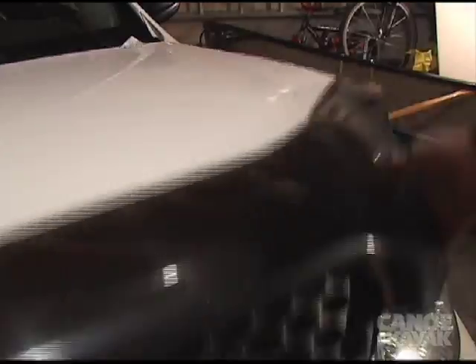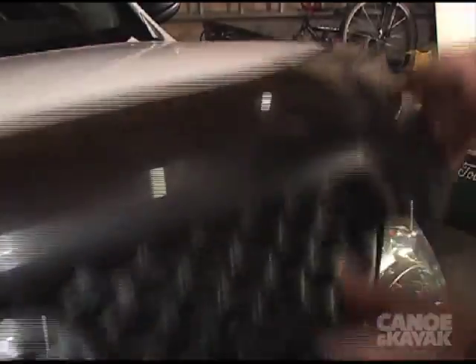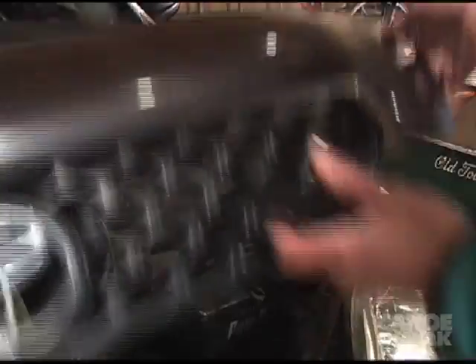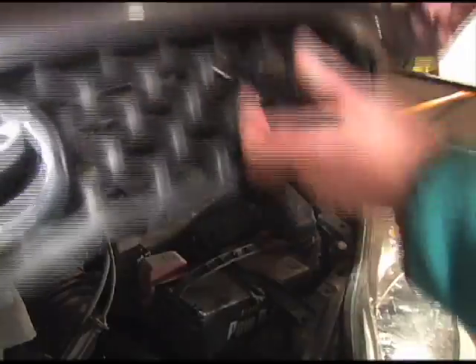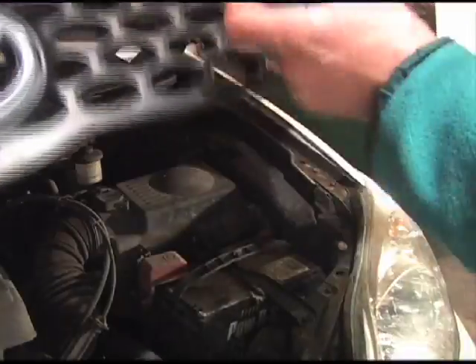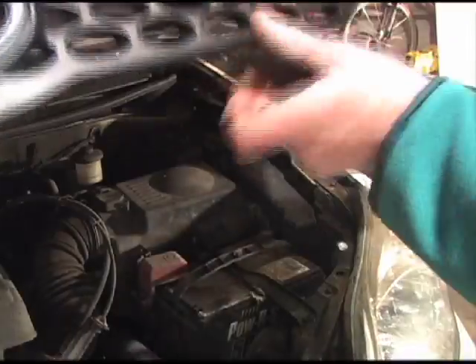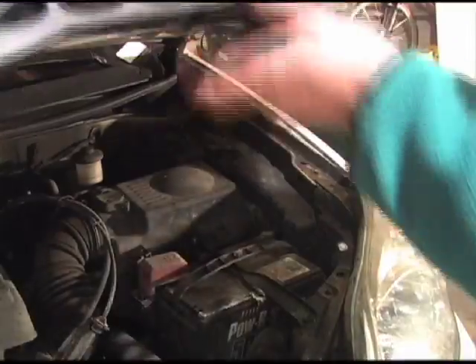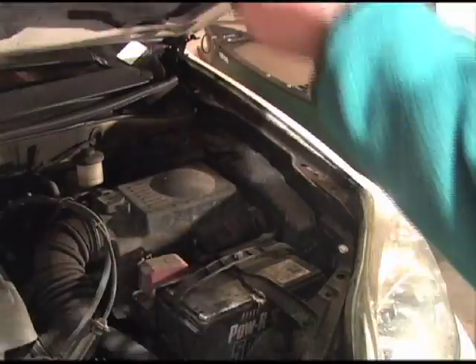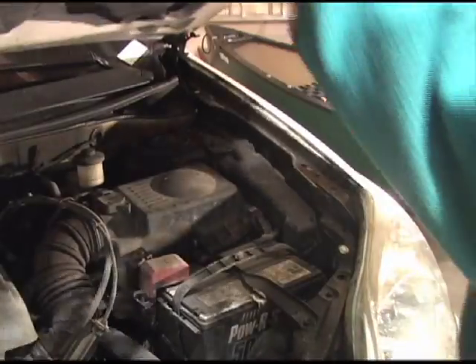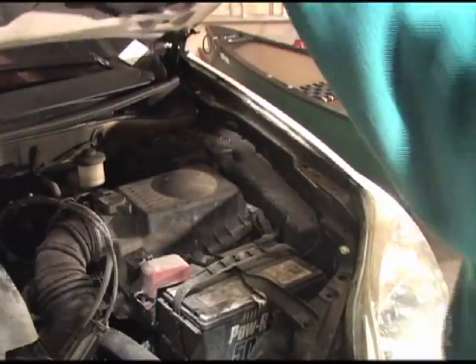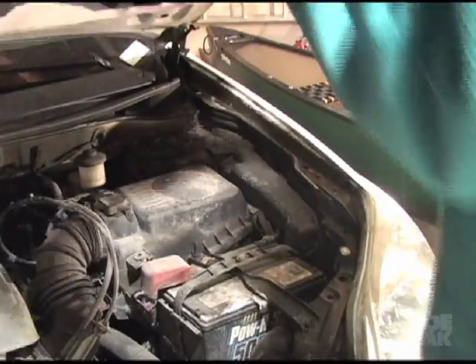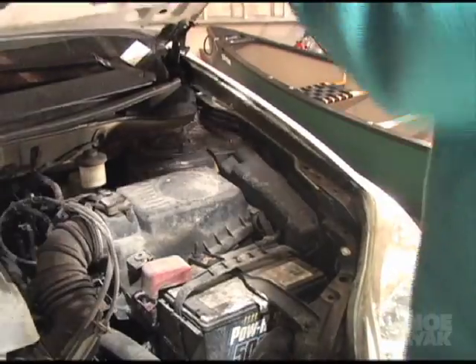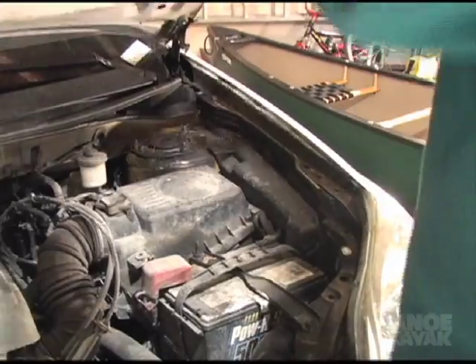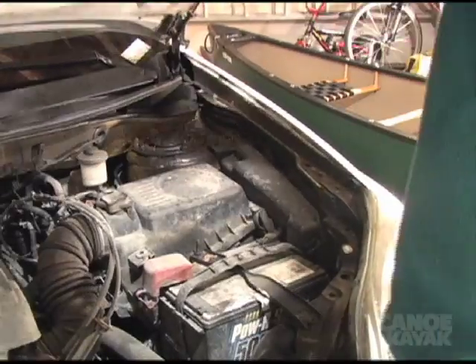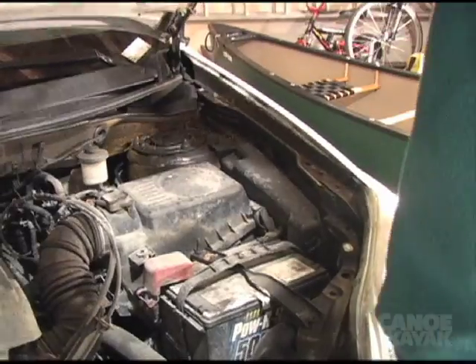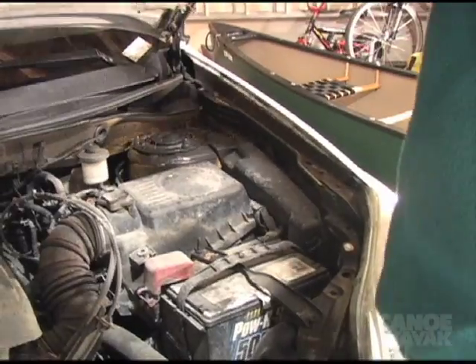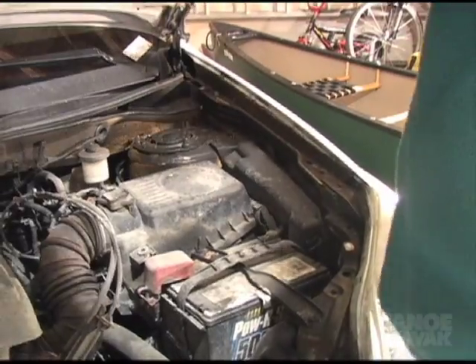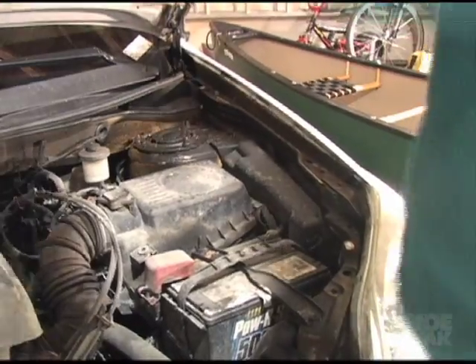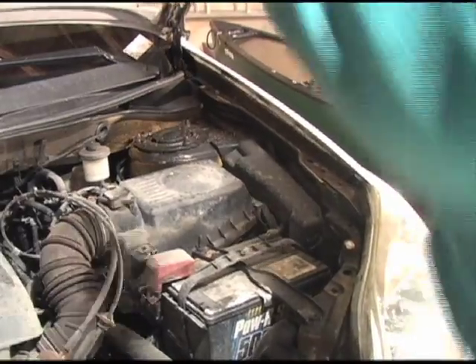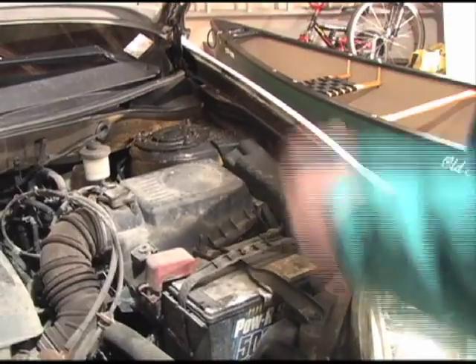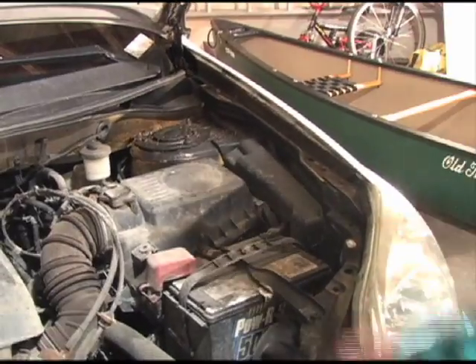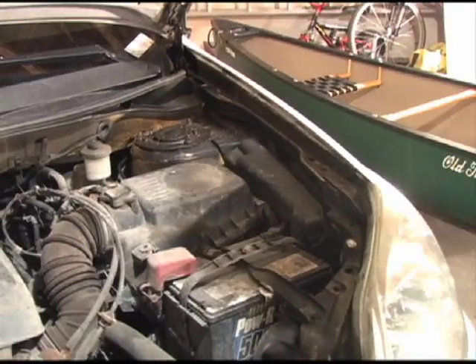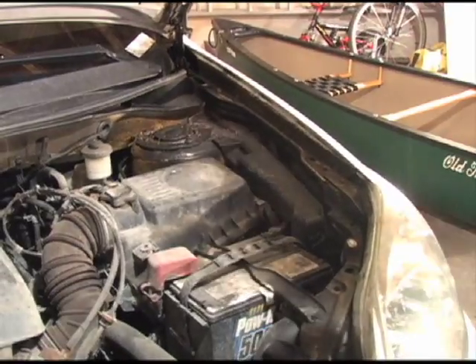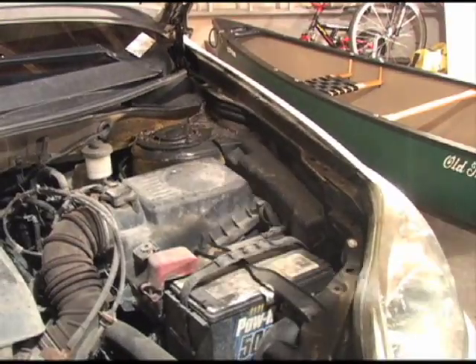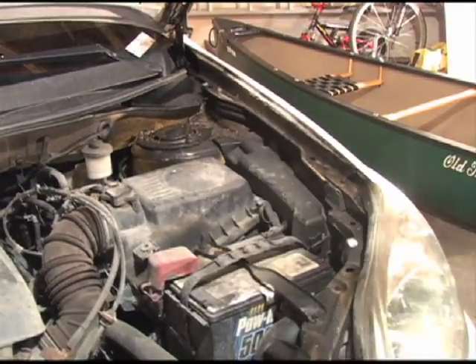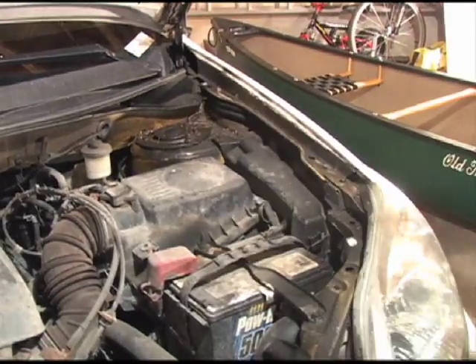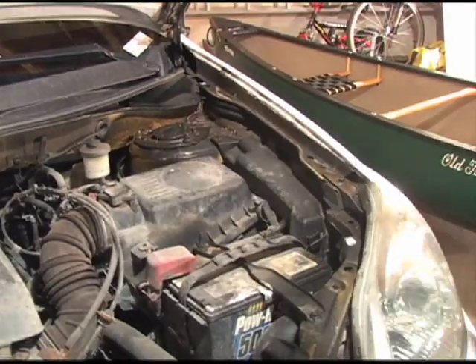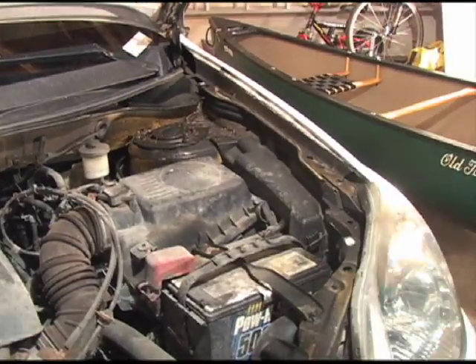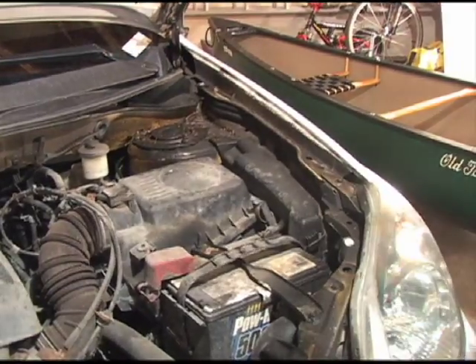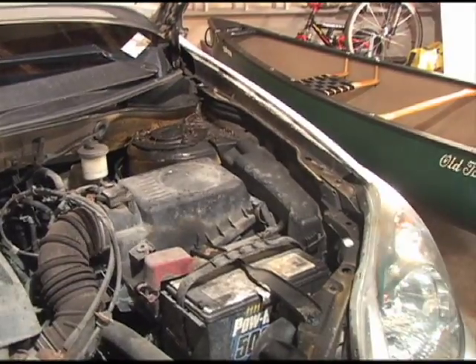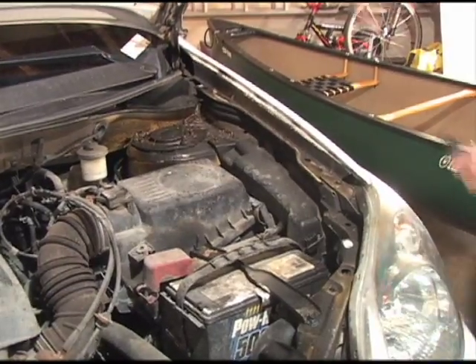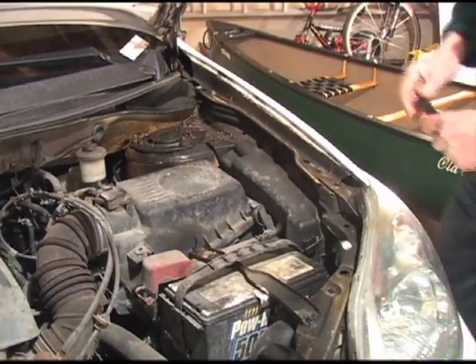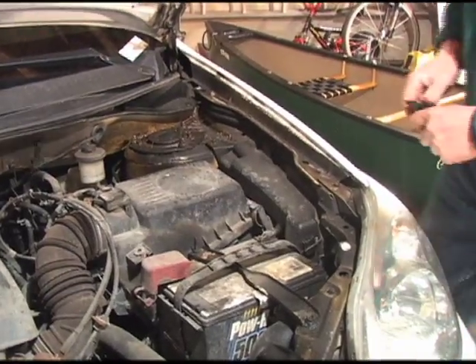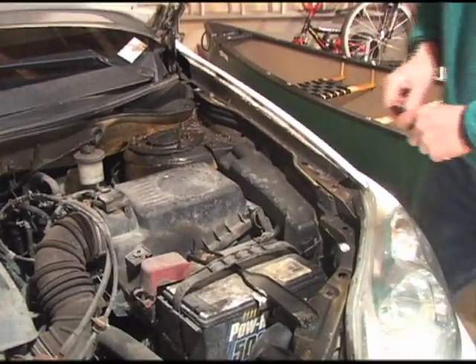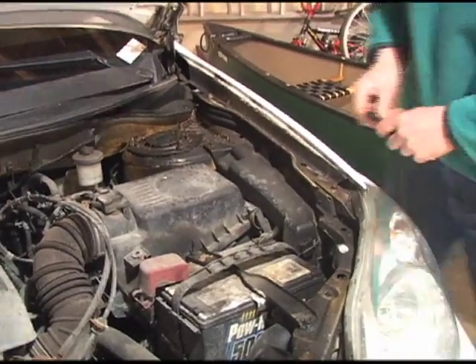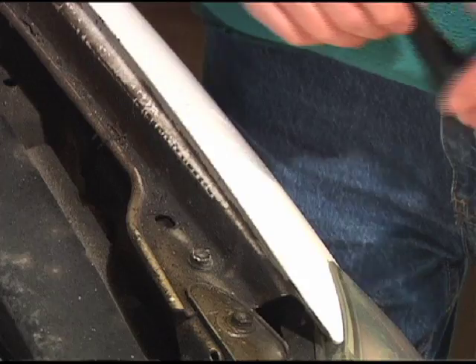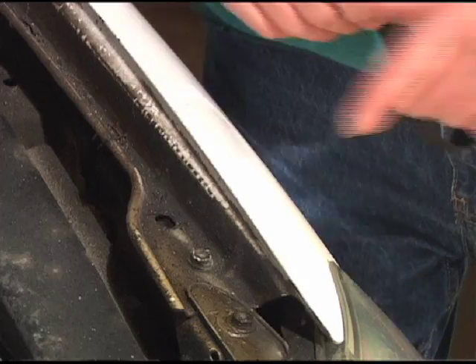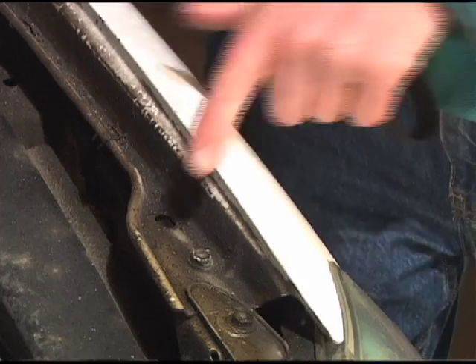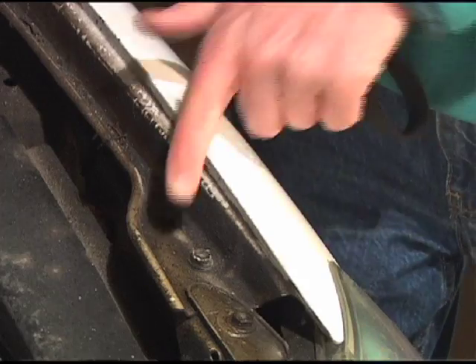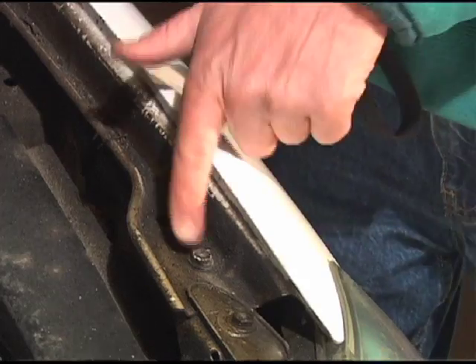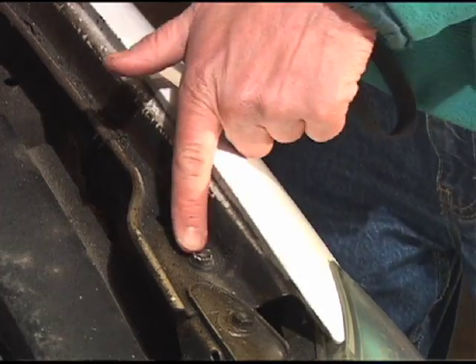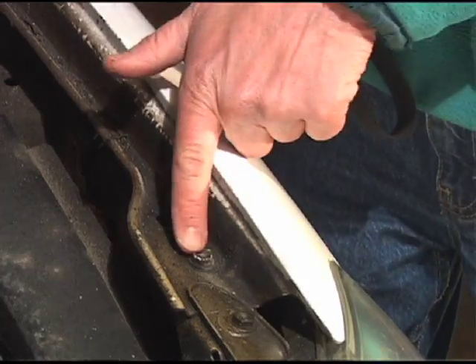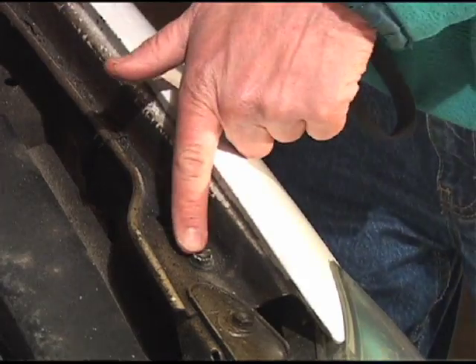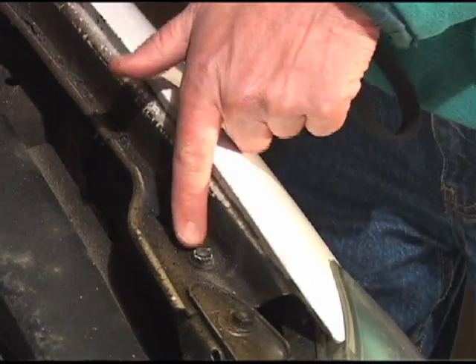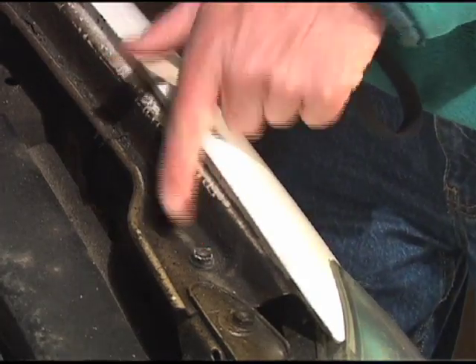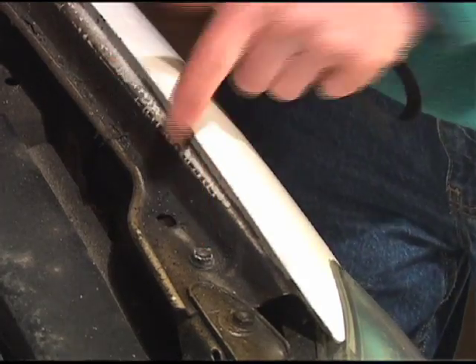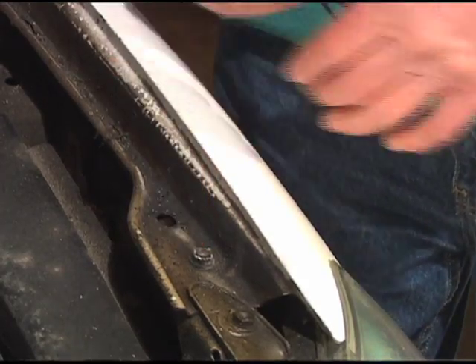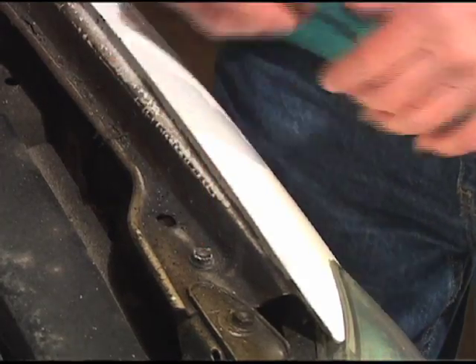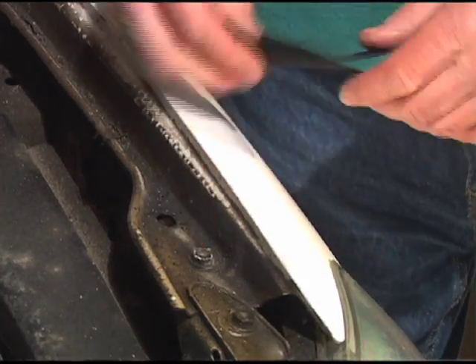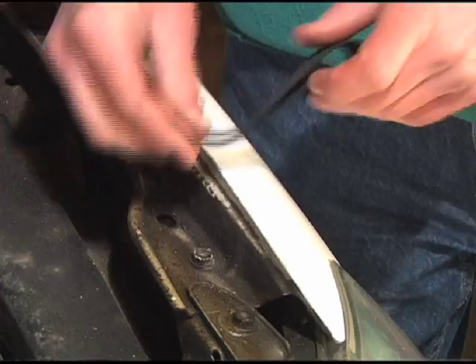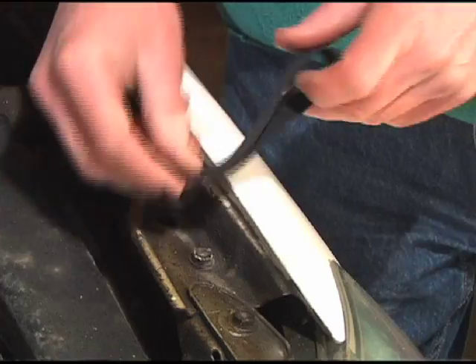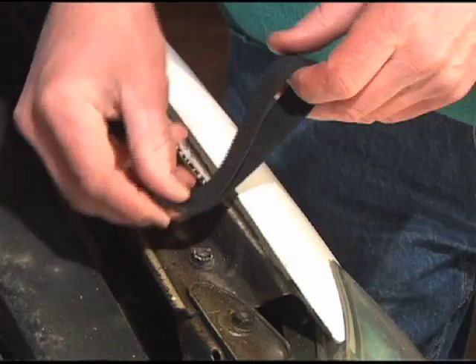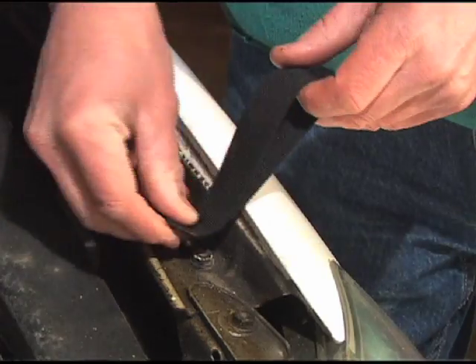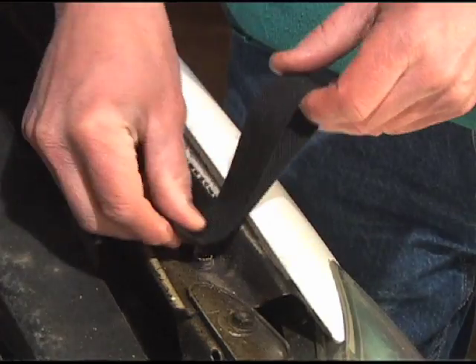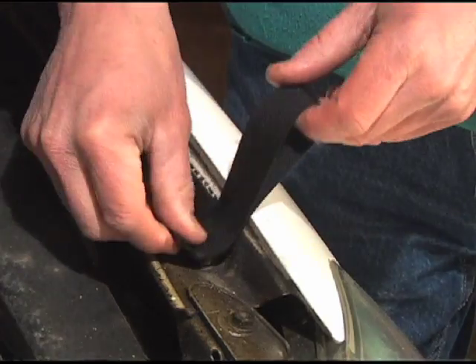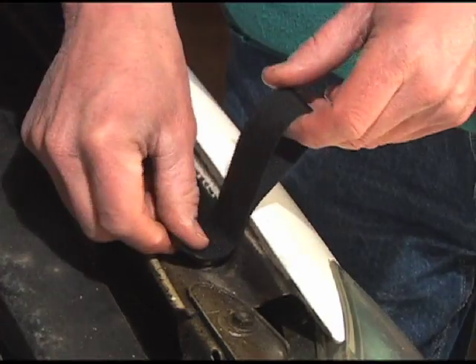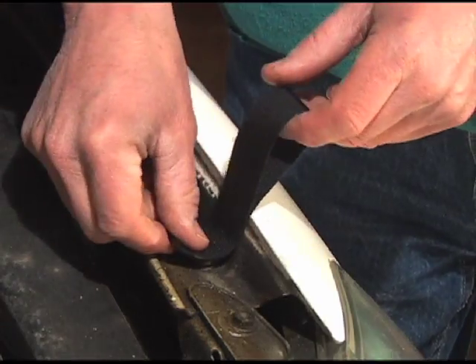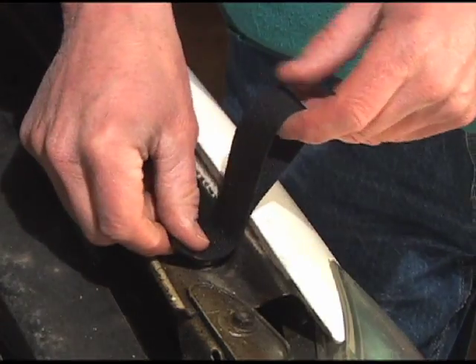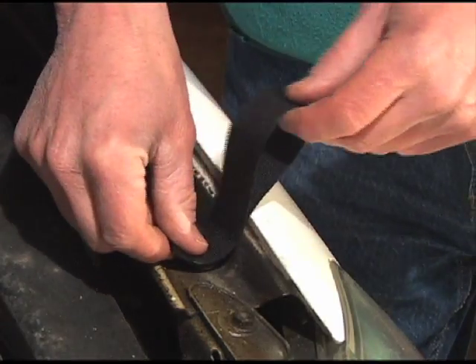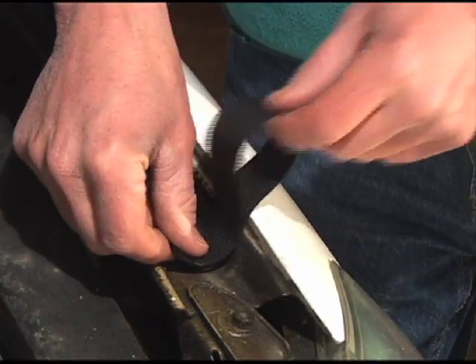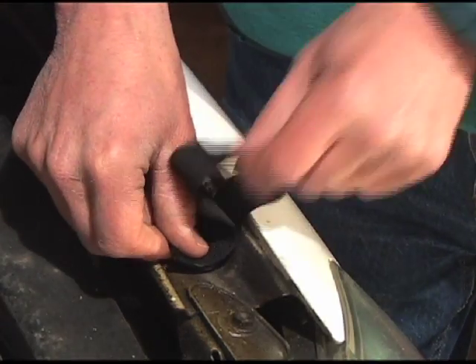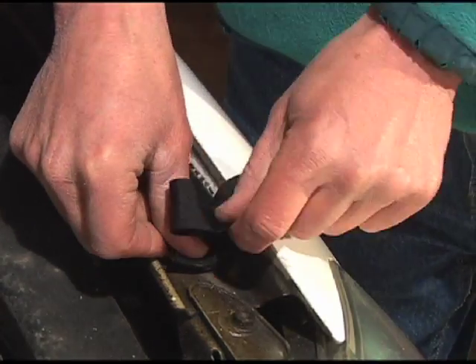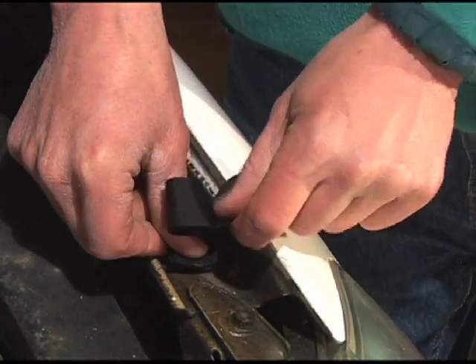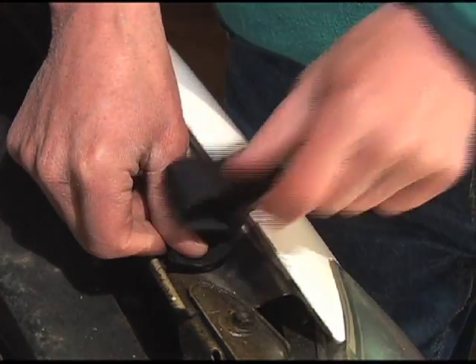If there's nowhere under your car to attach a rope to, you can take a bolt out of your fender and use a bolt and a piece of webbing as an anchor point.